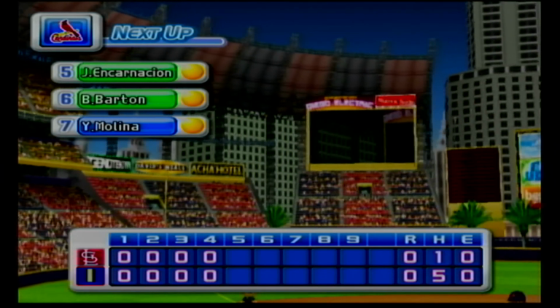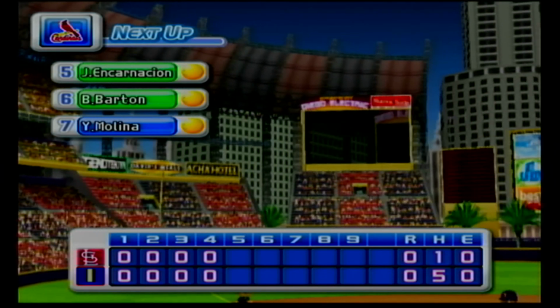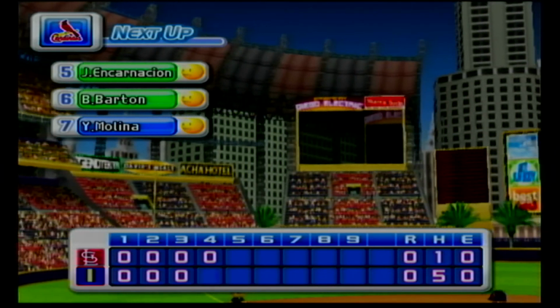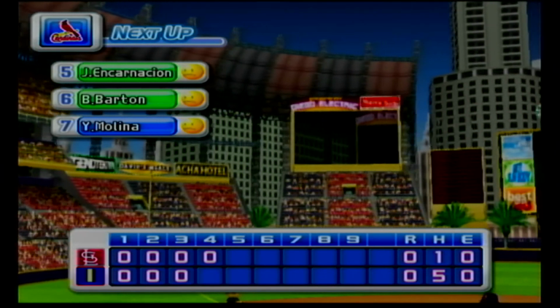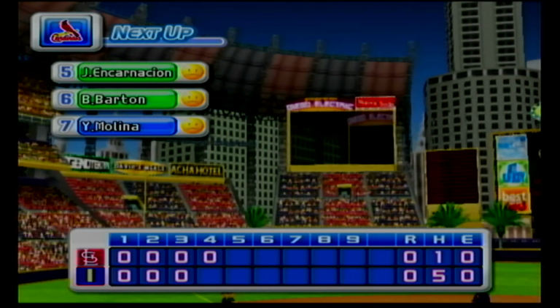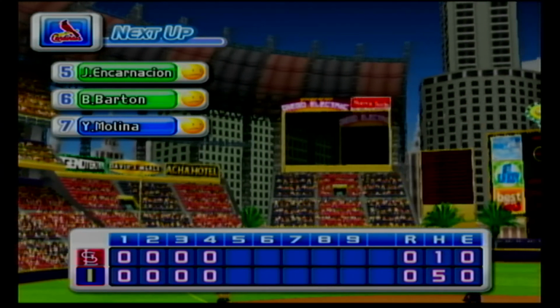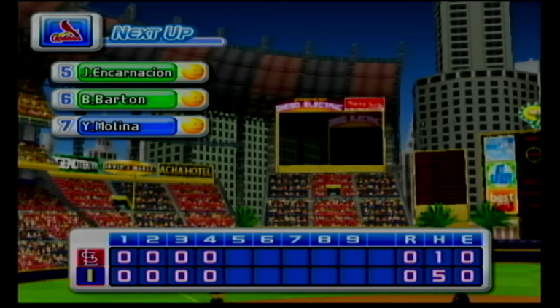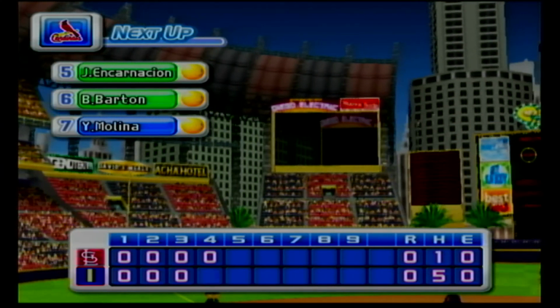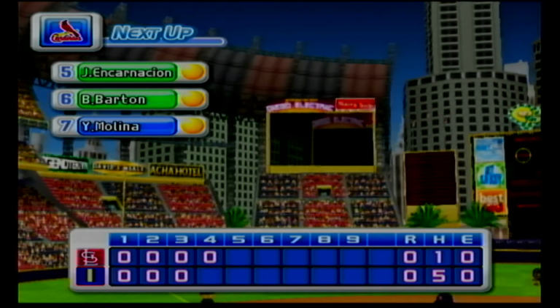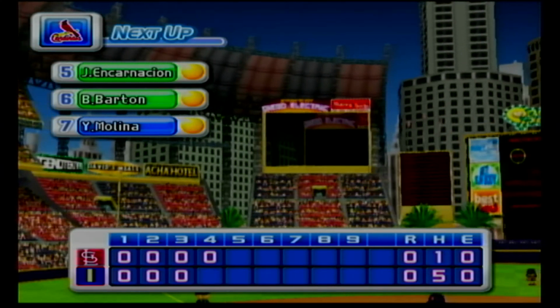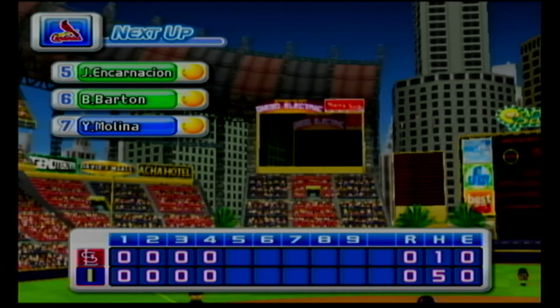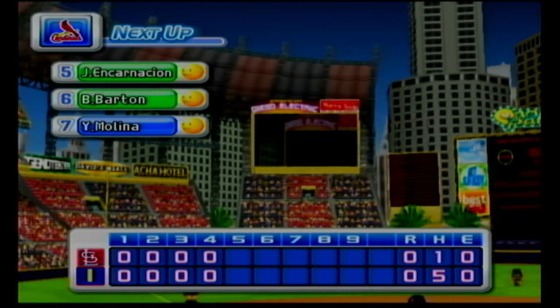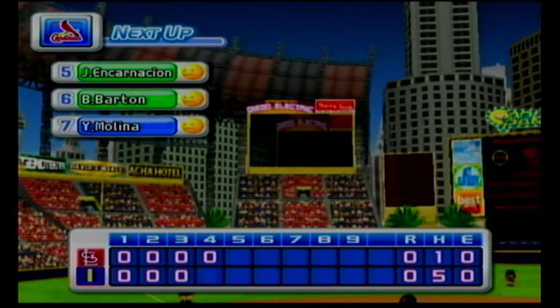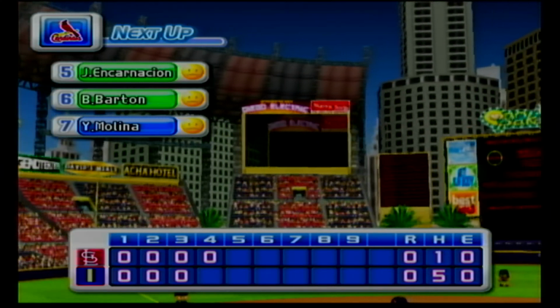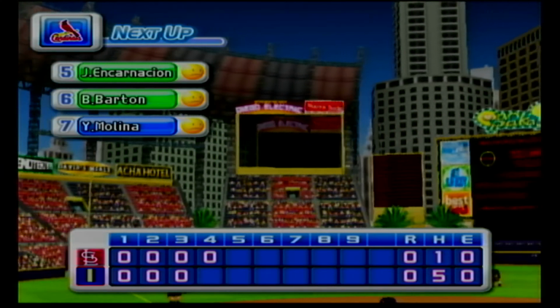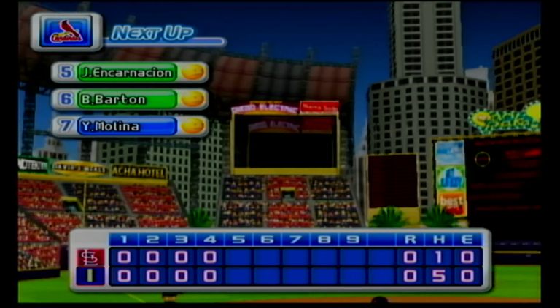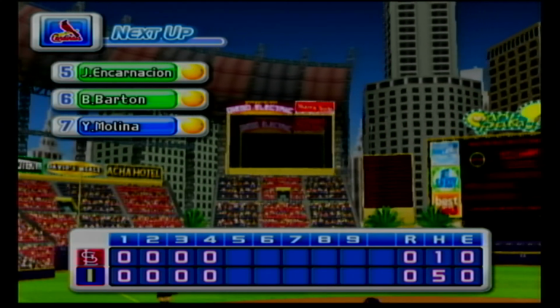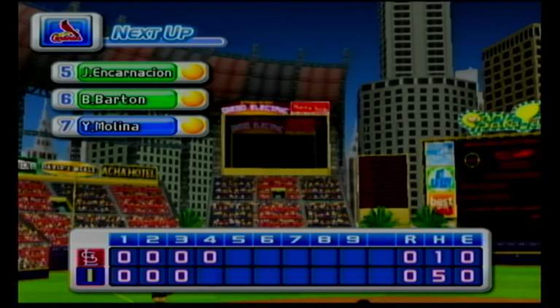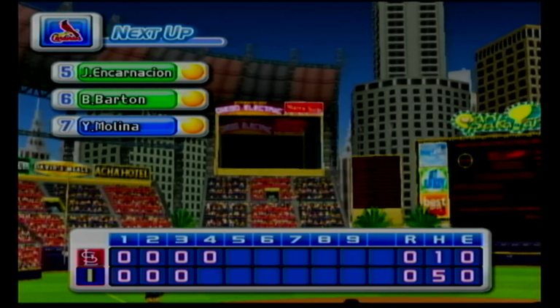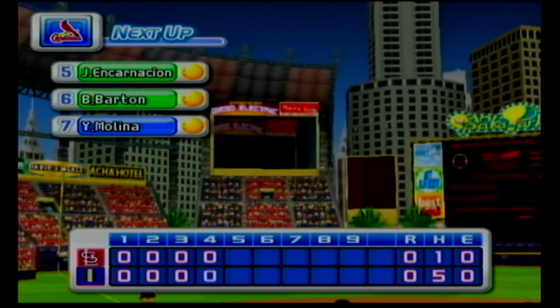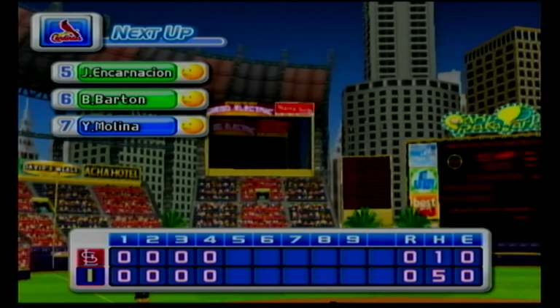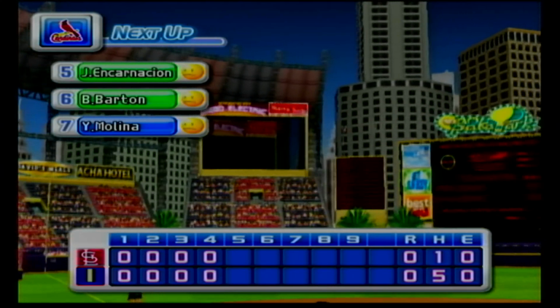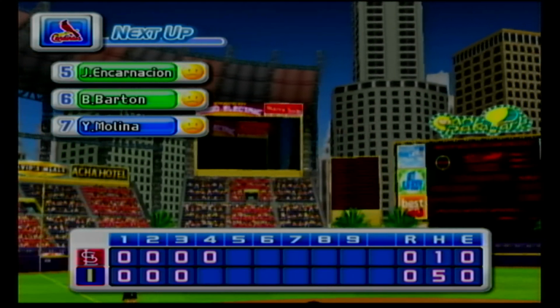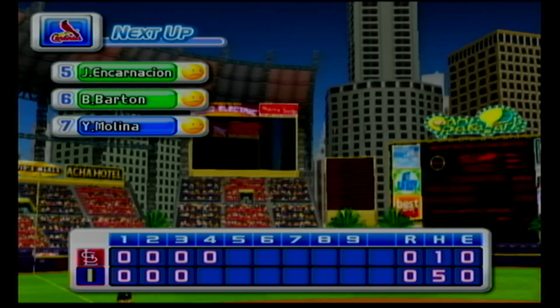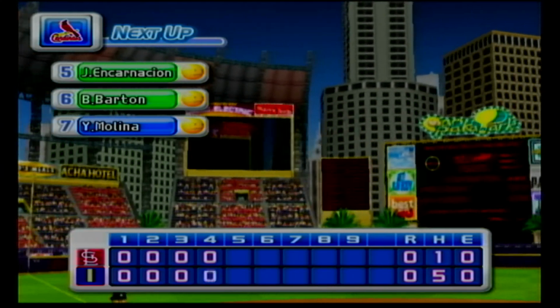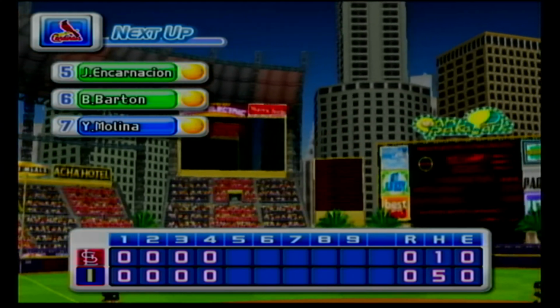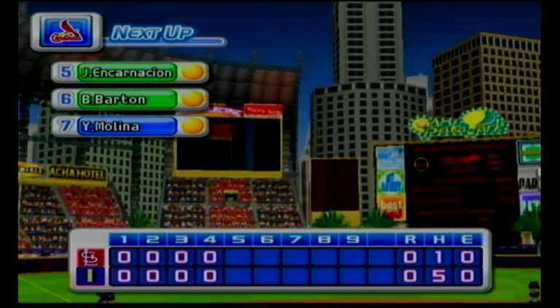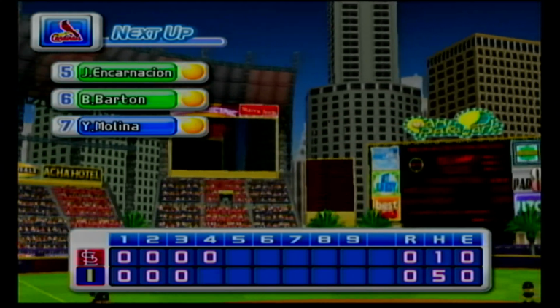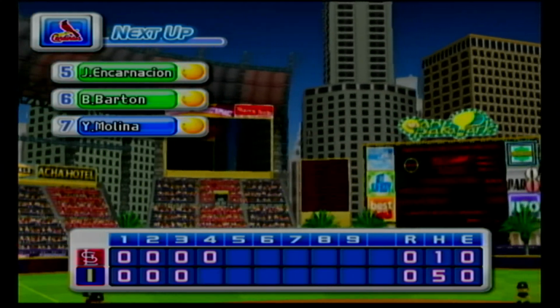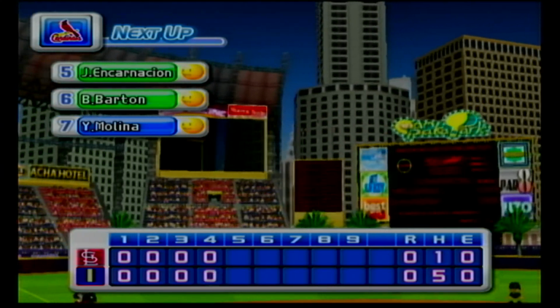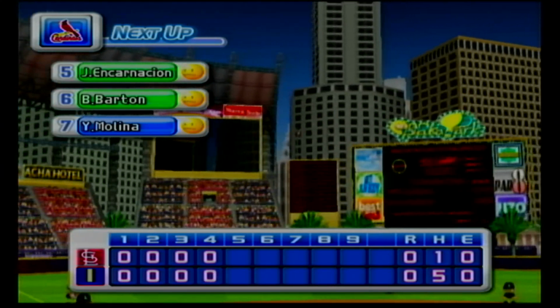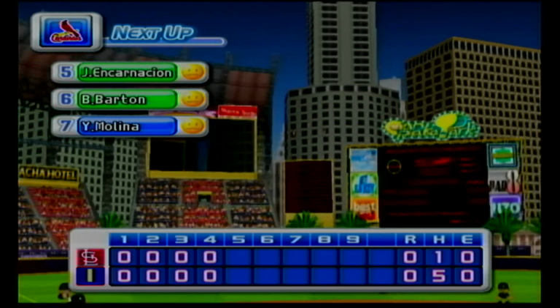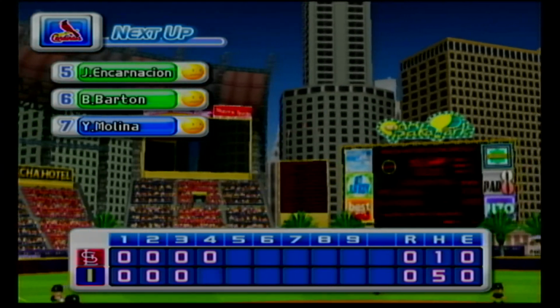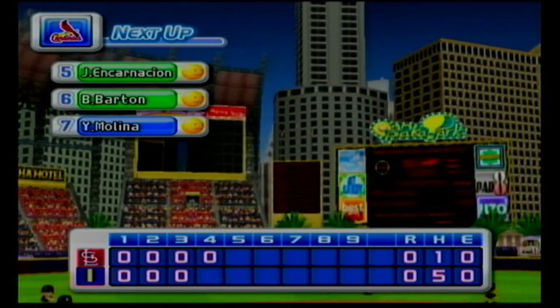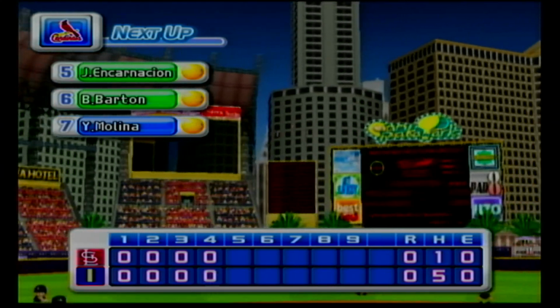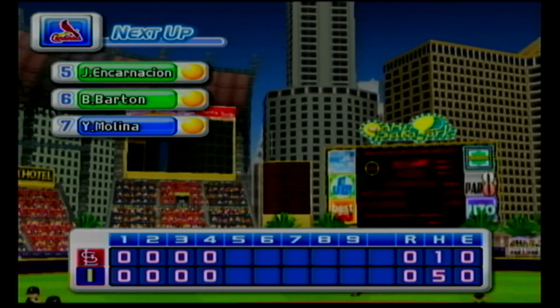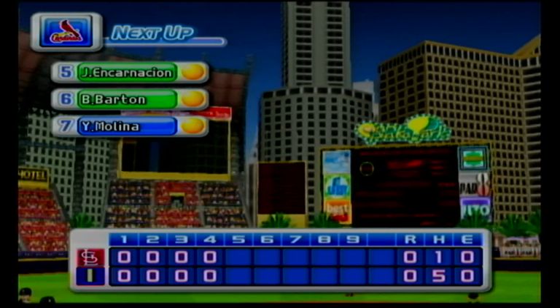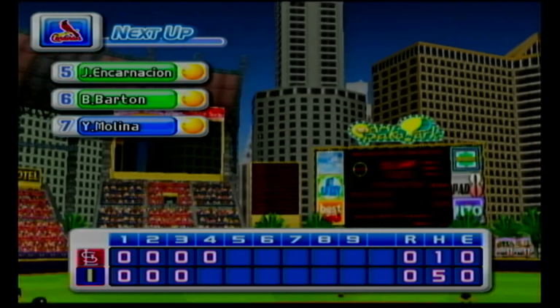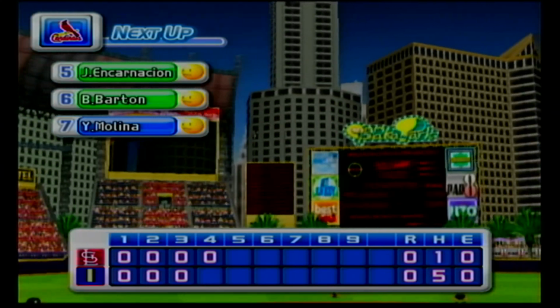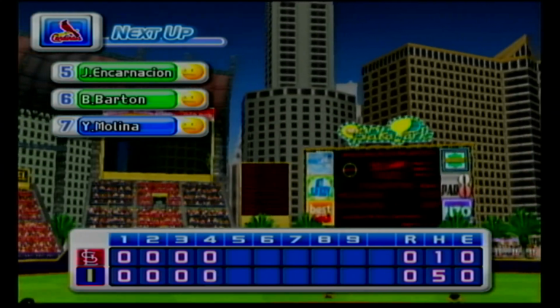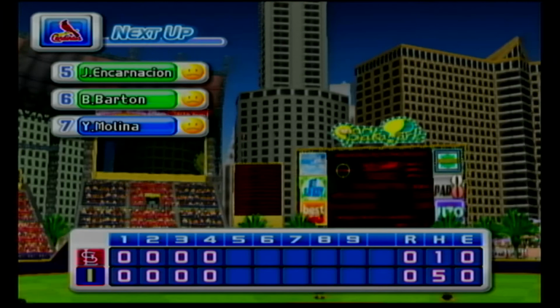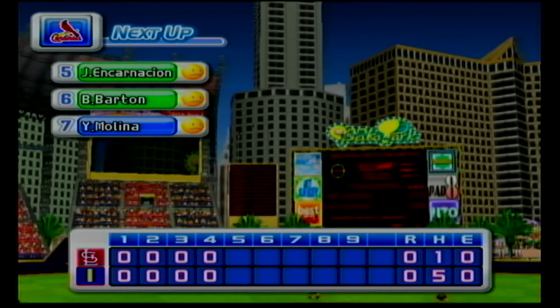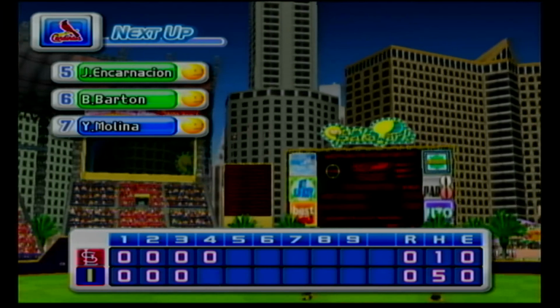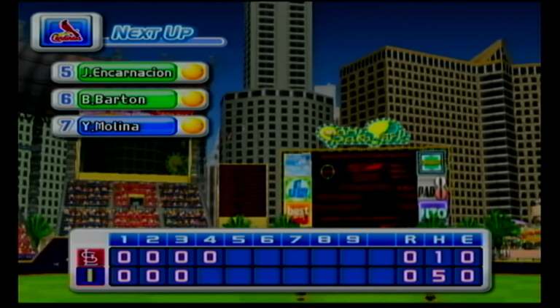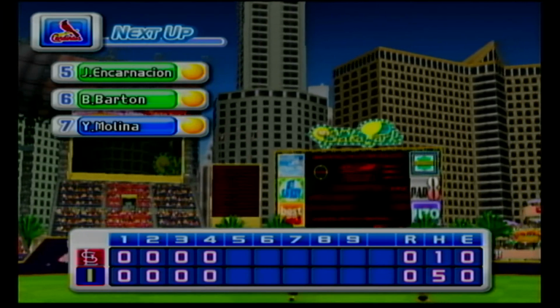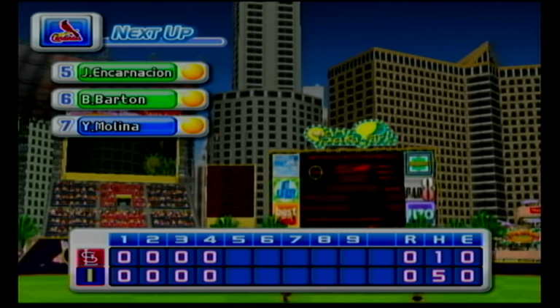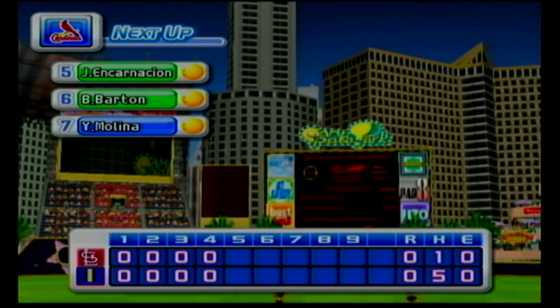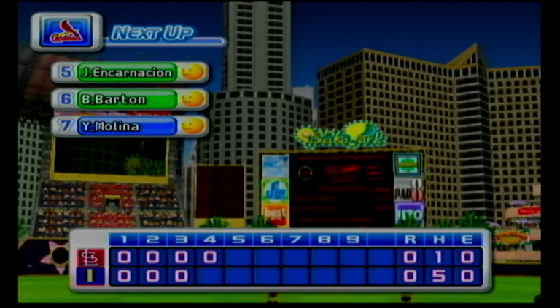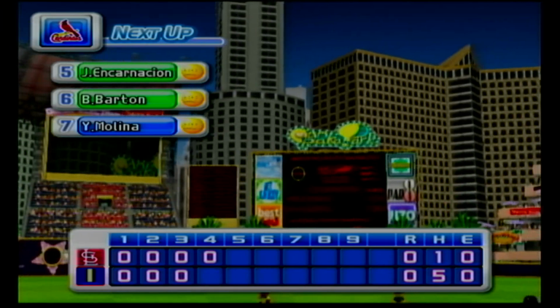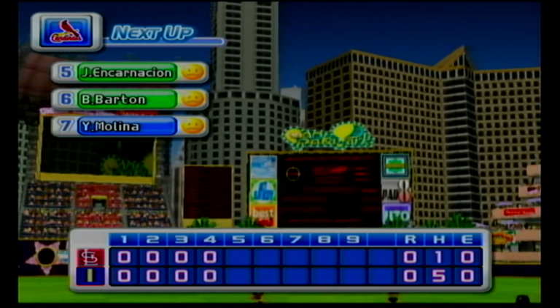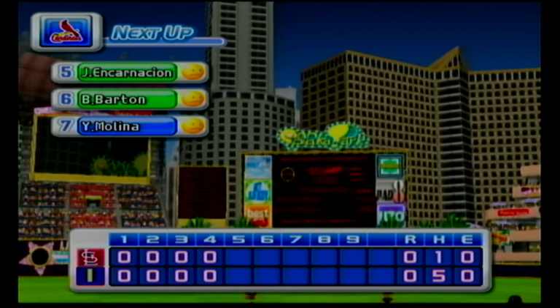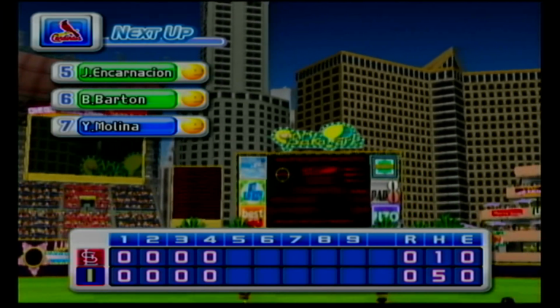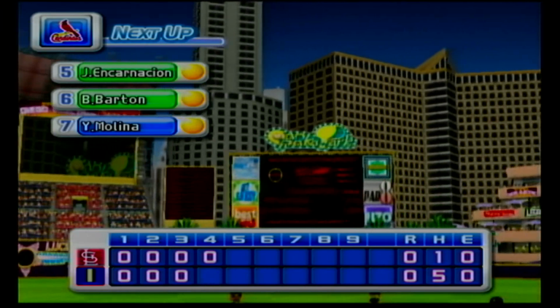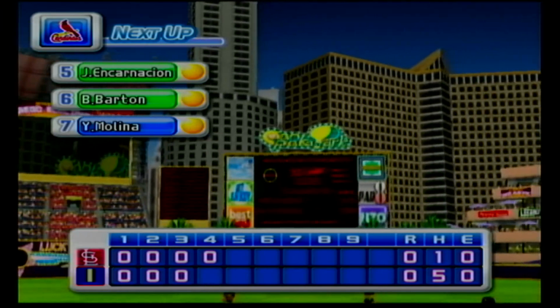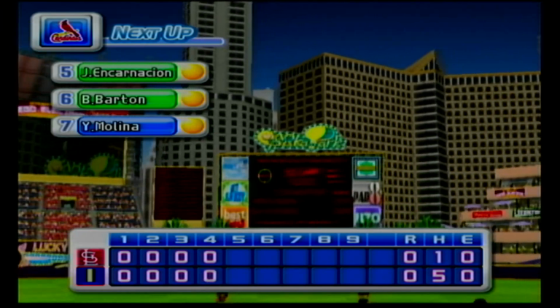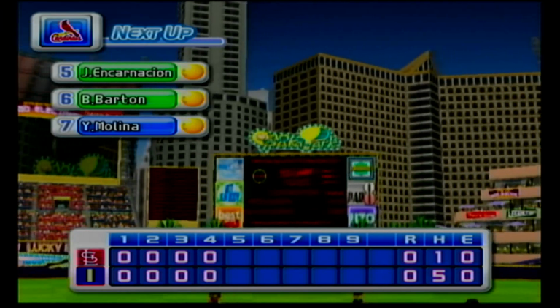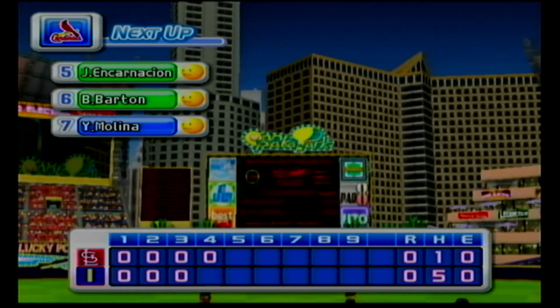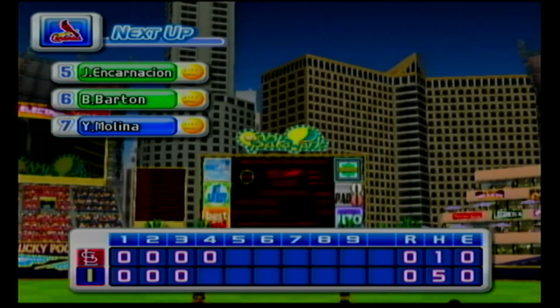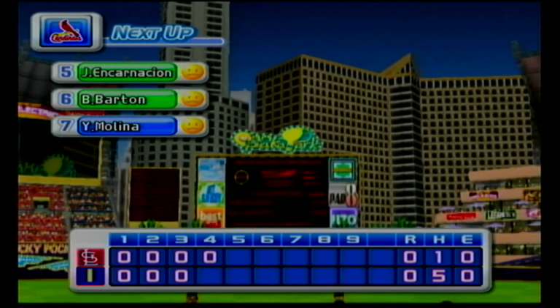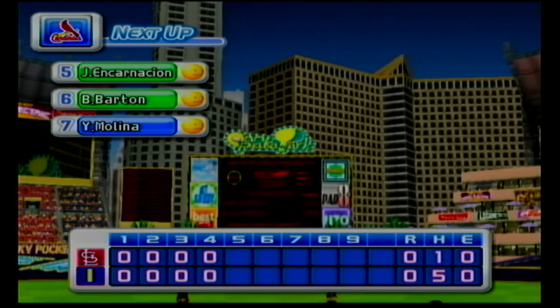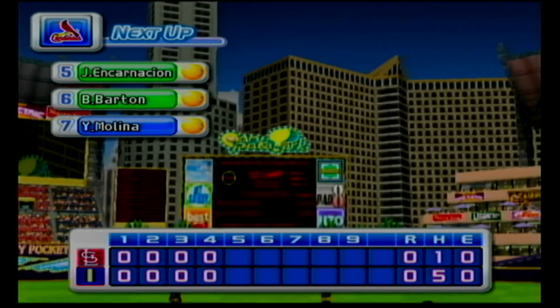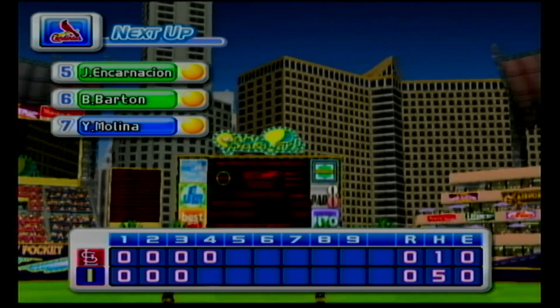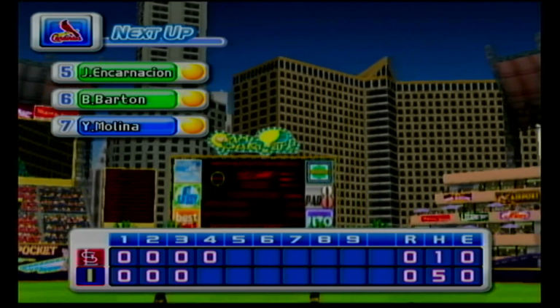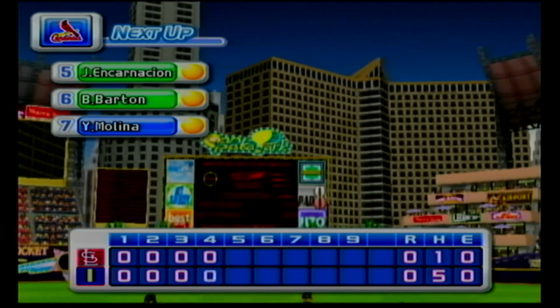No runs, one hit, no errors, one man left on base. At the end of the fourth inning, Indianapolis zero, the Cardinals zero.